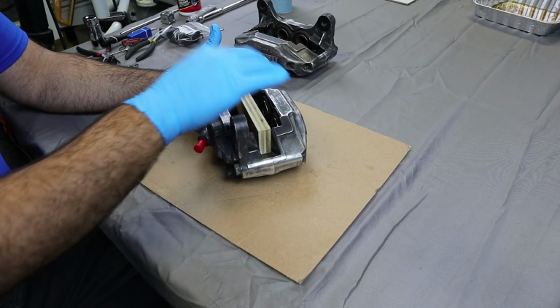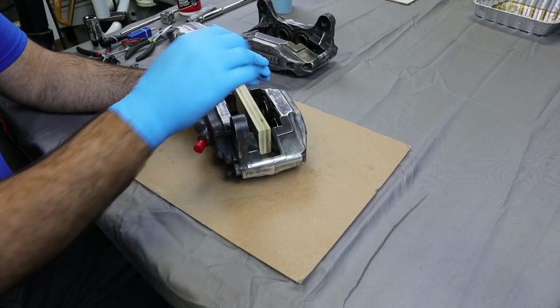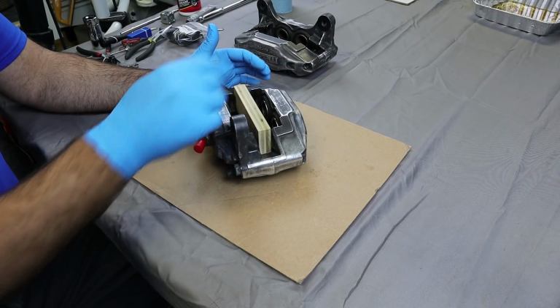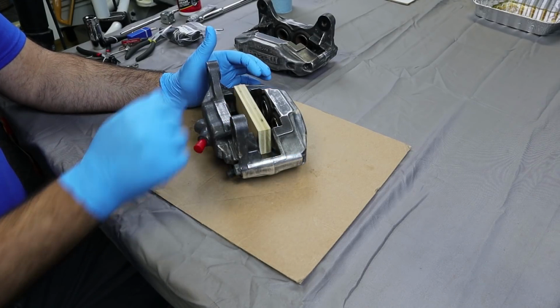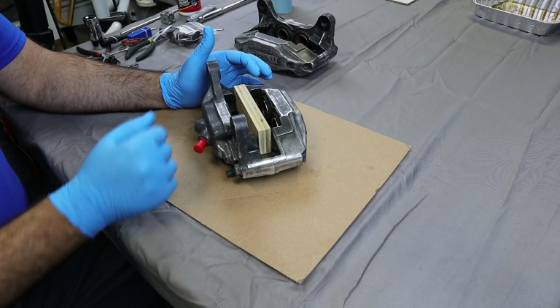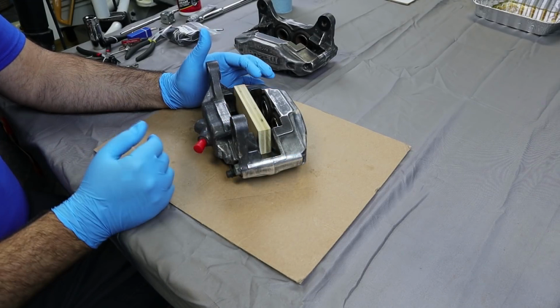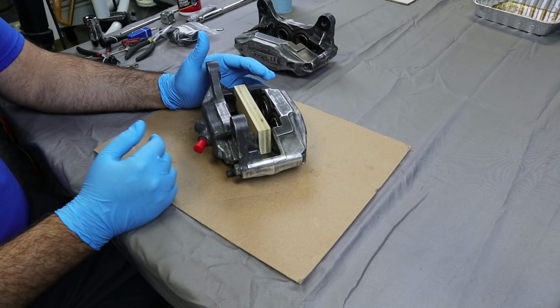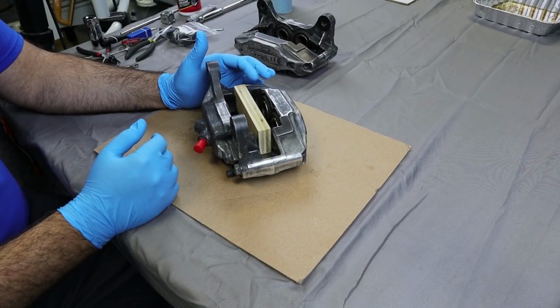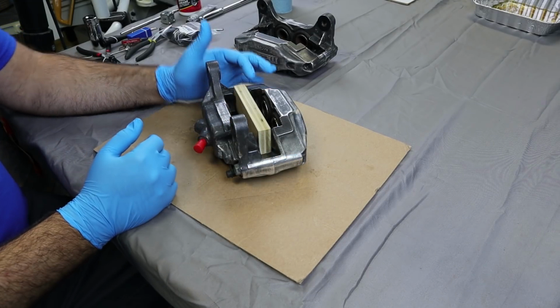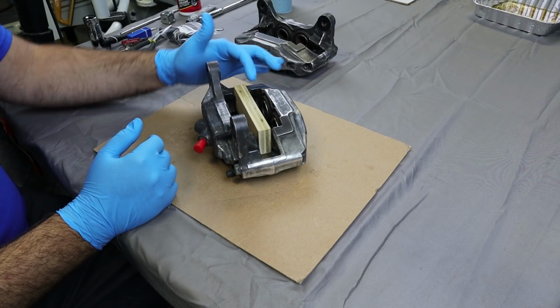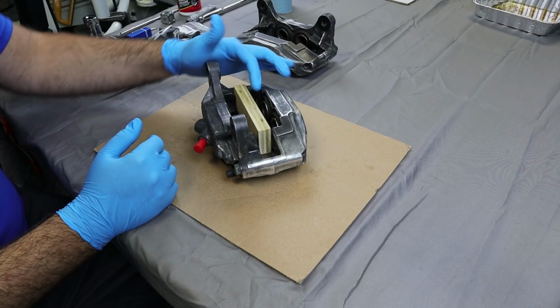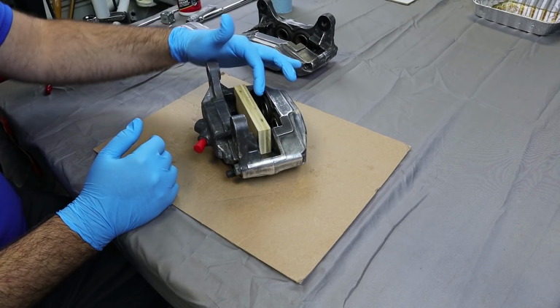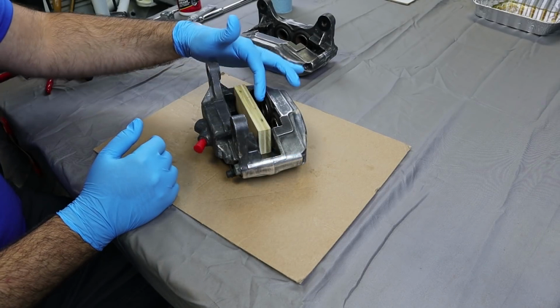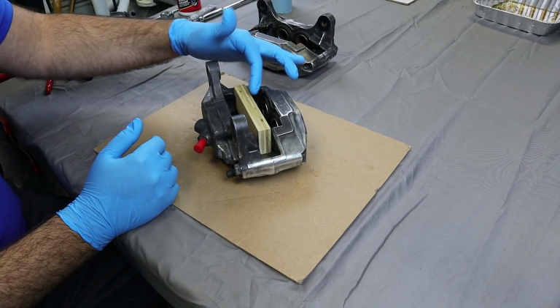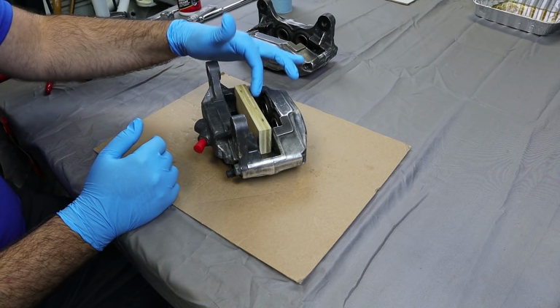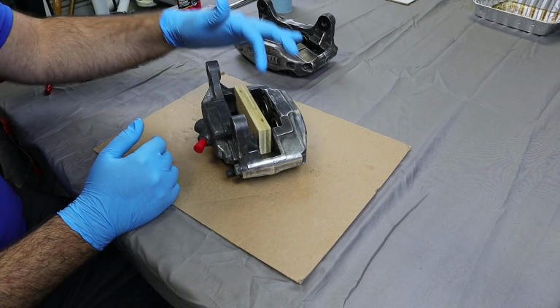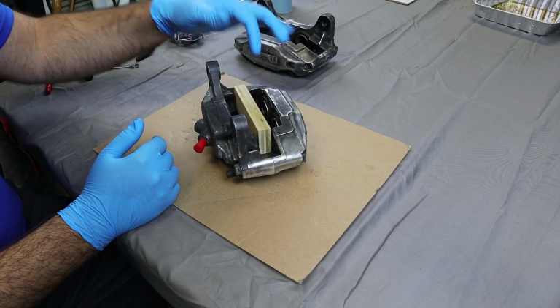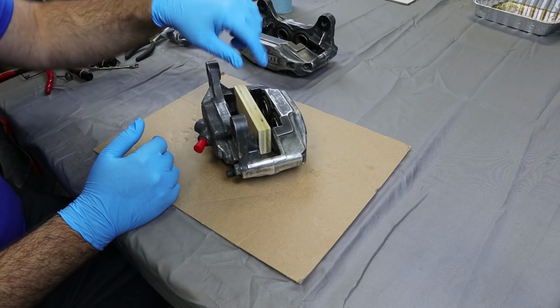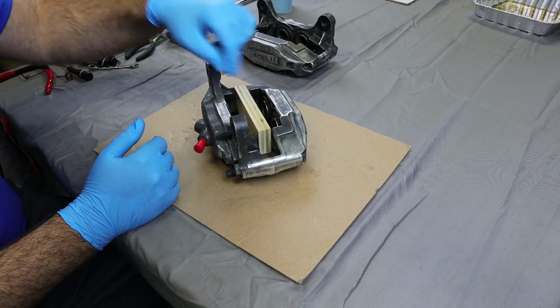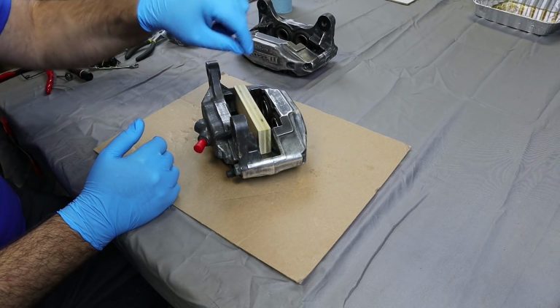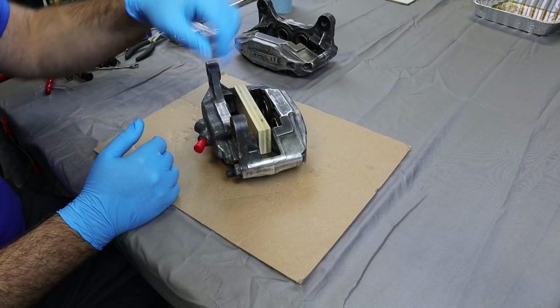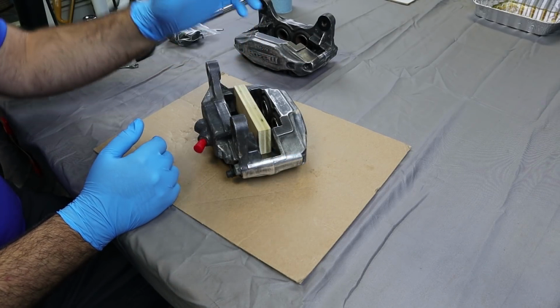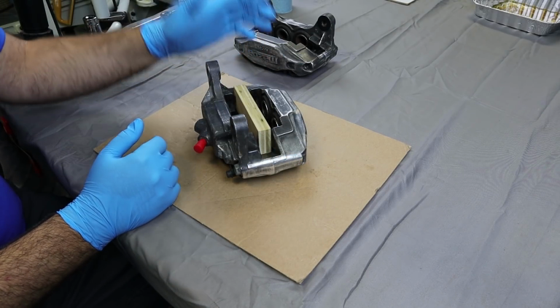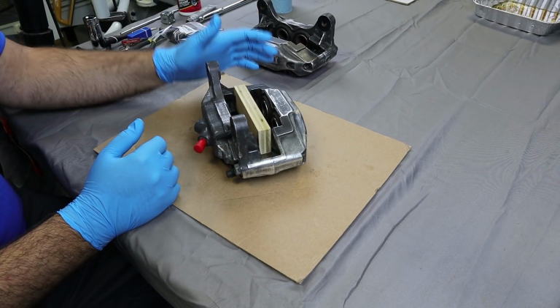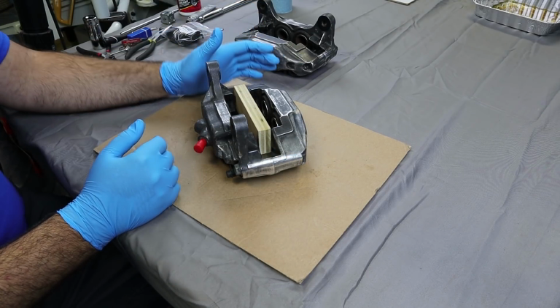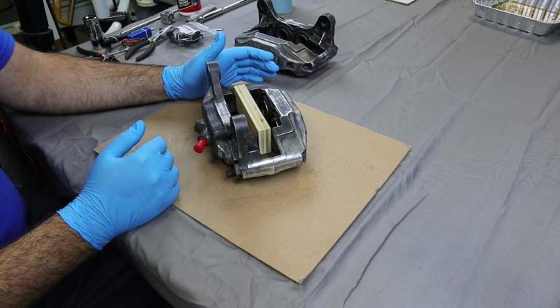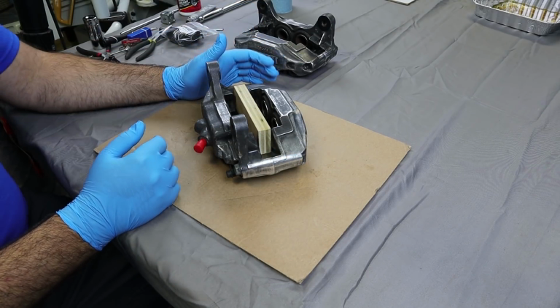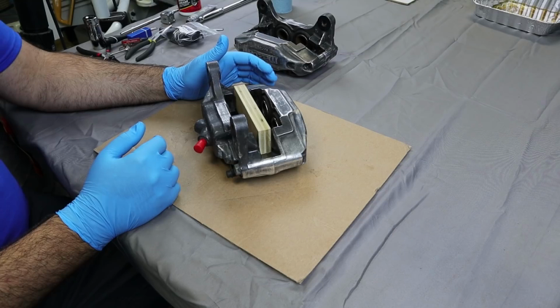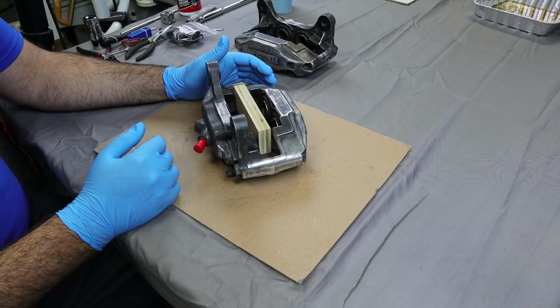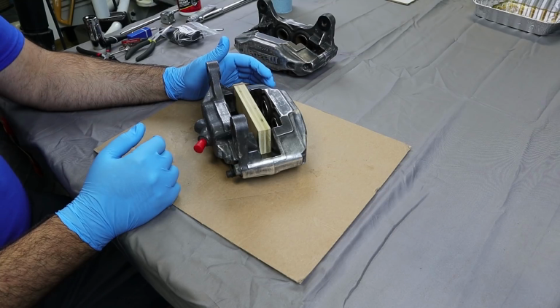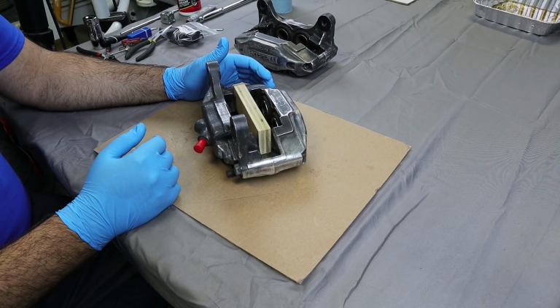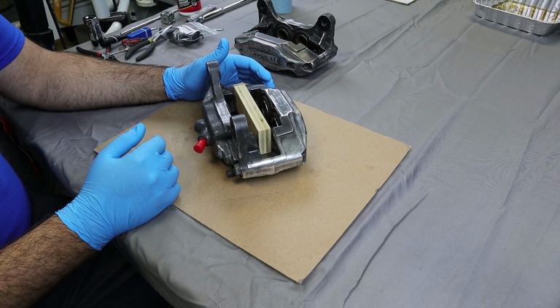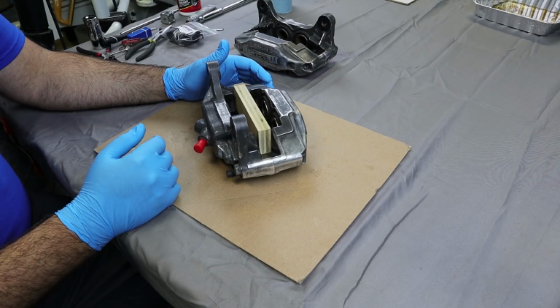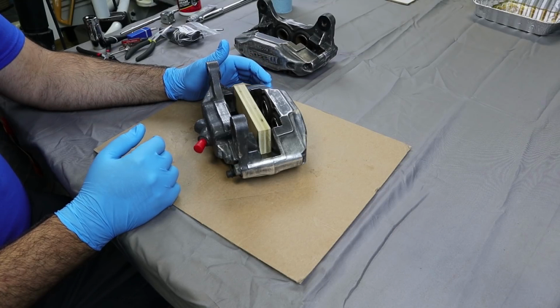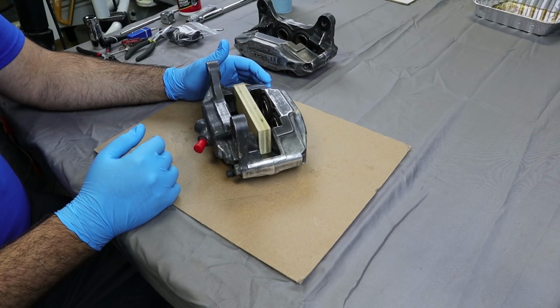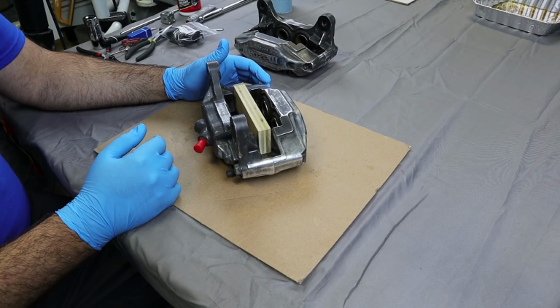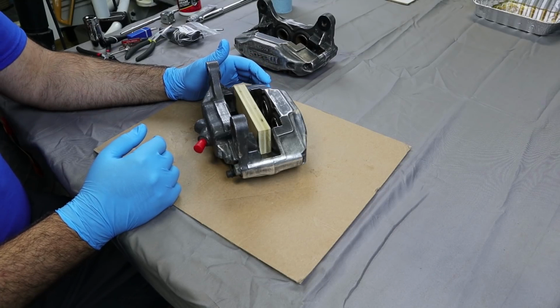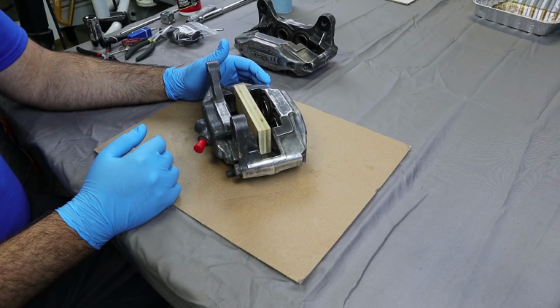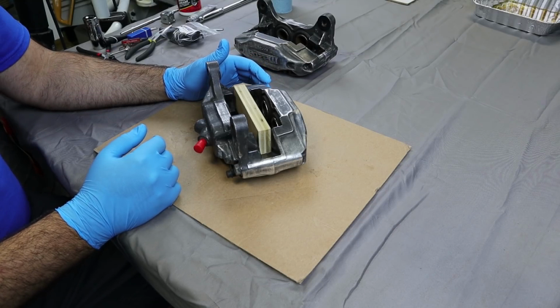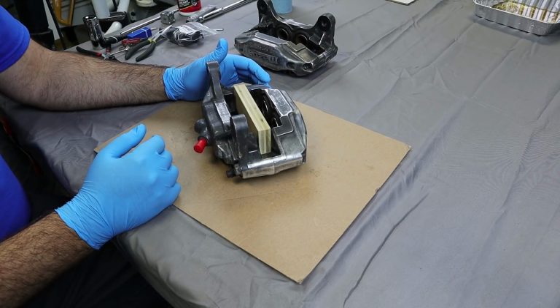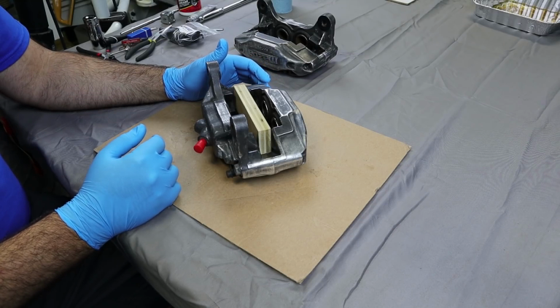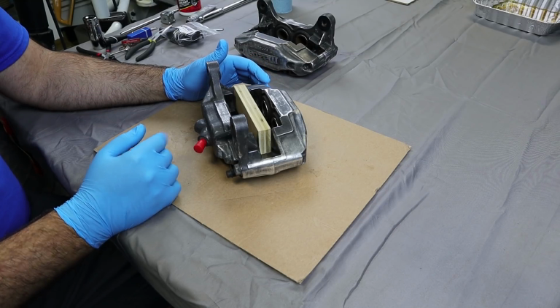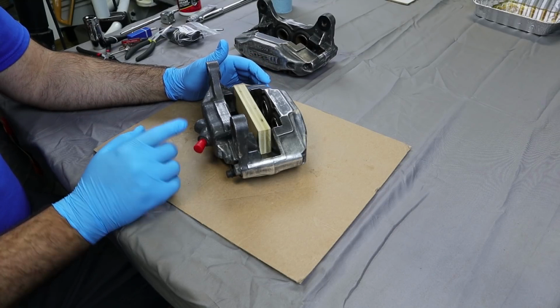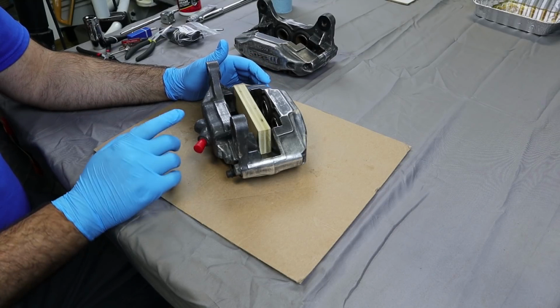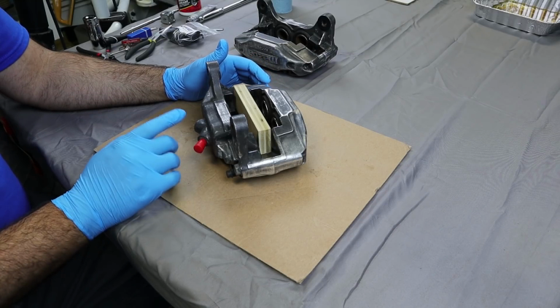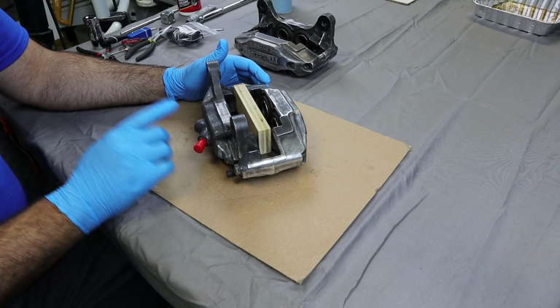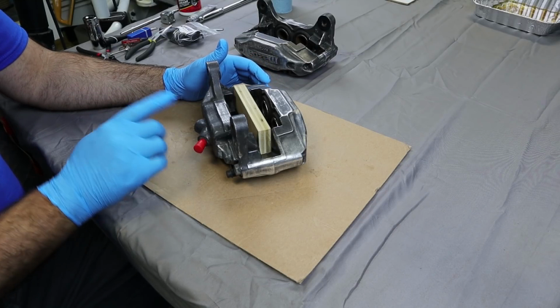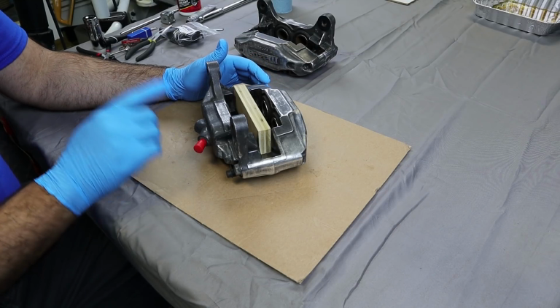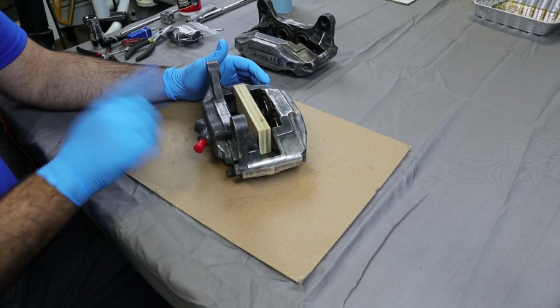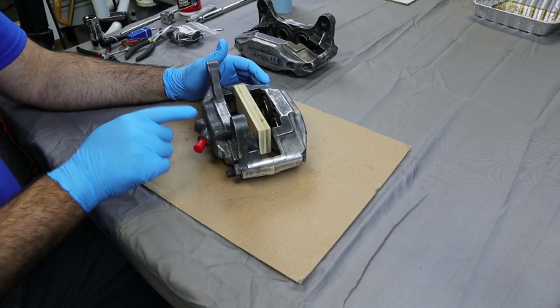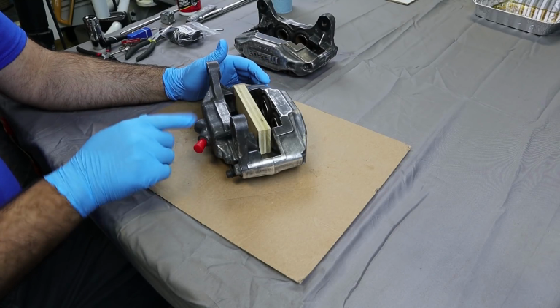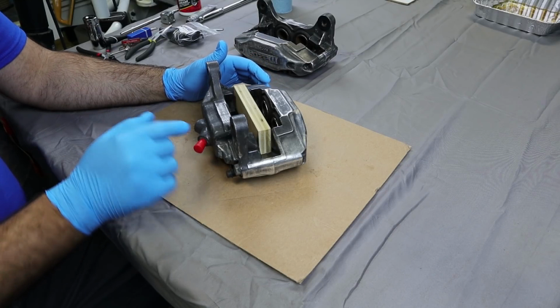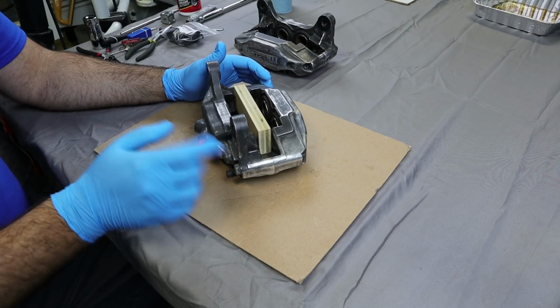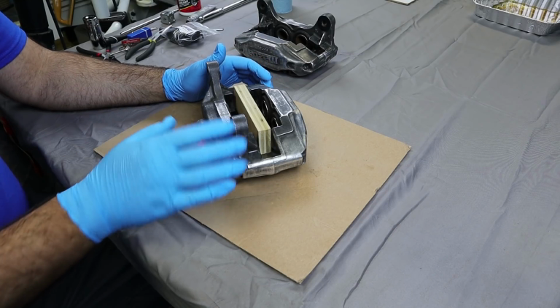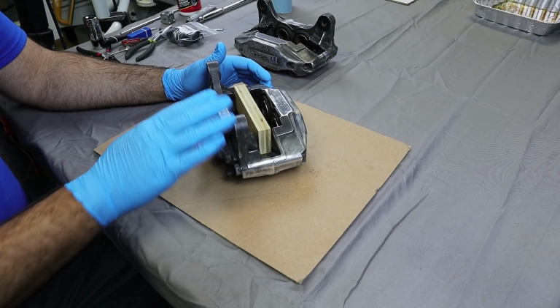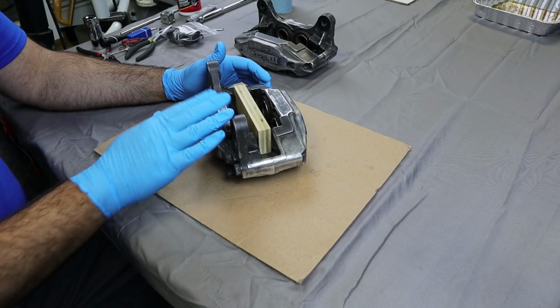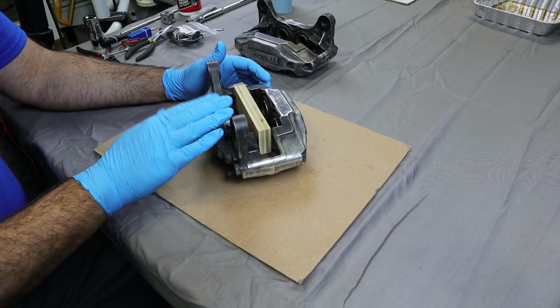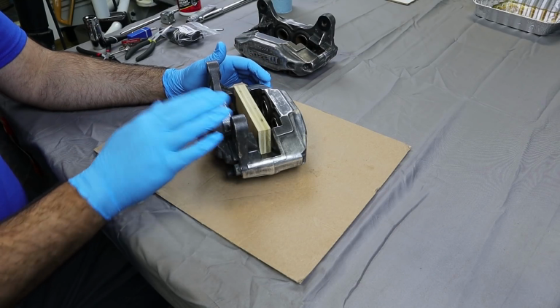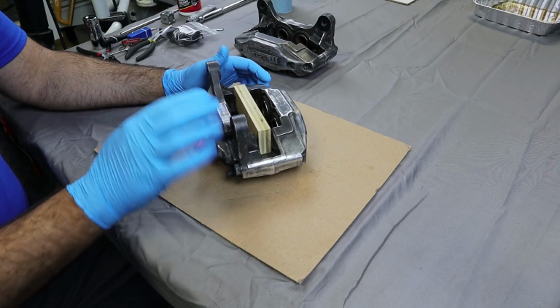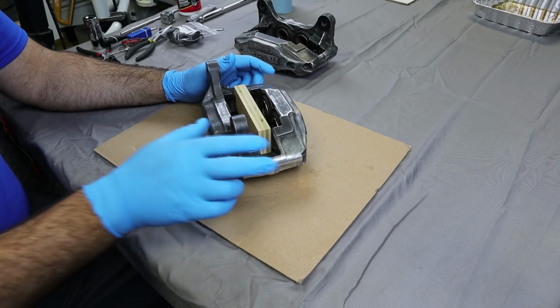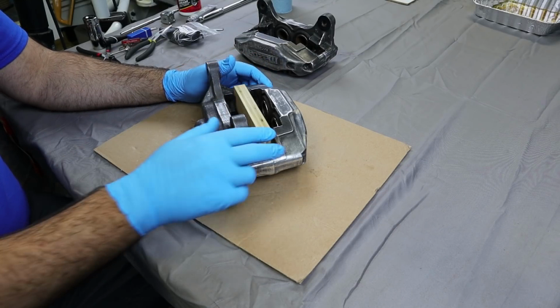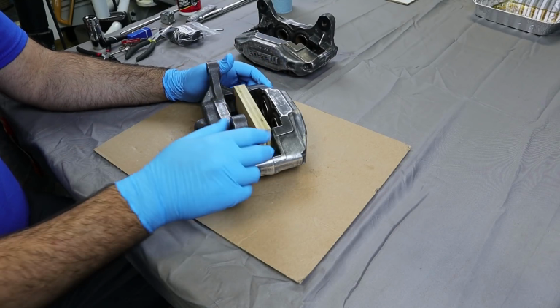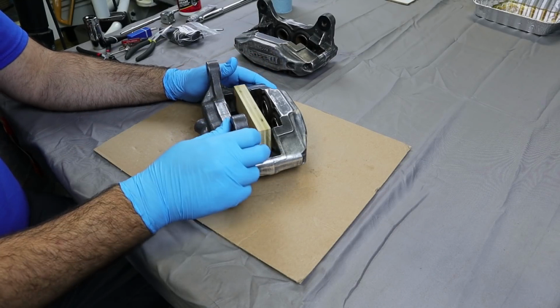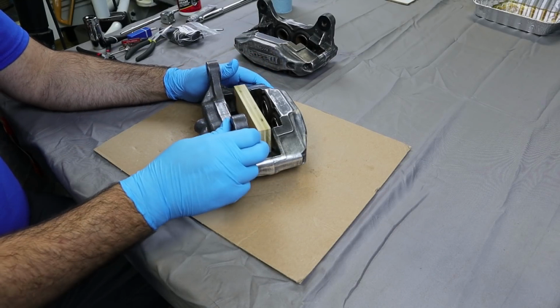Once the pistons have at least gotten out to a certain point, then maybe we can go ahead and wiggle them the rest of the way out. So I'm going to go ahead and get the compressed air in here.